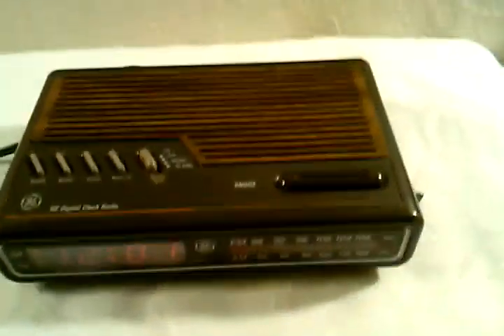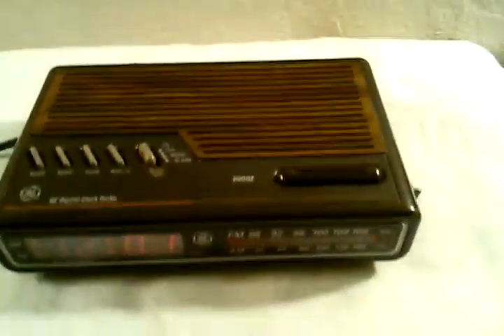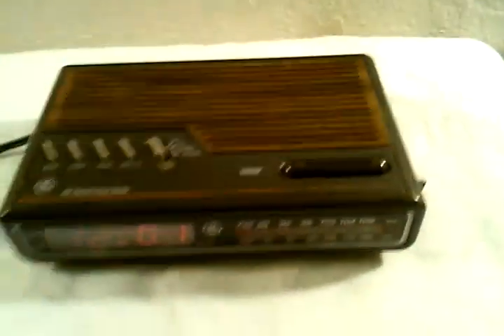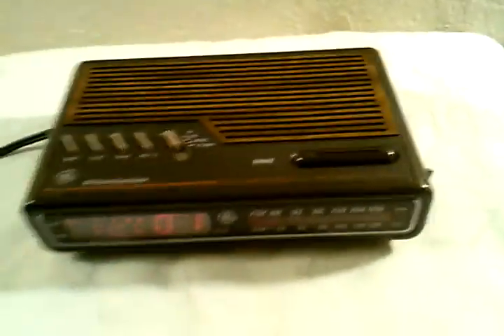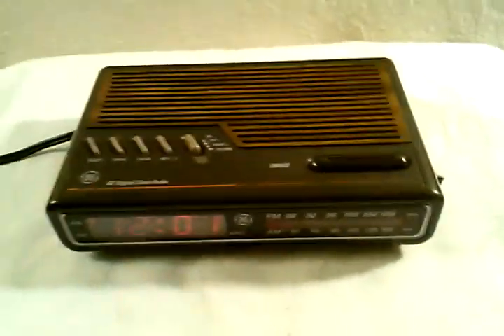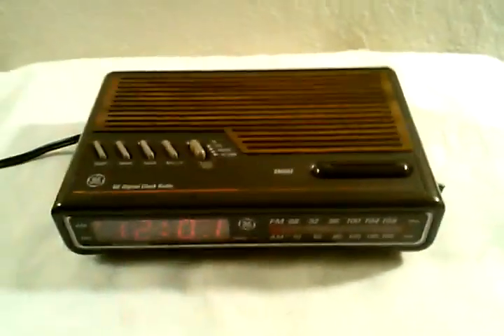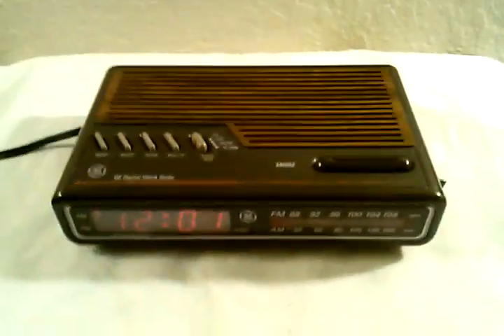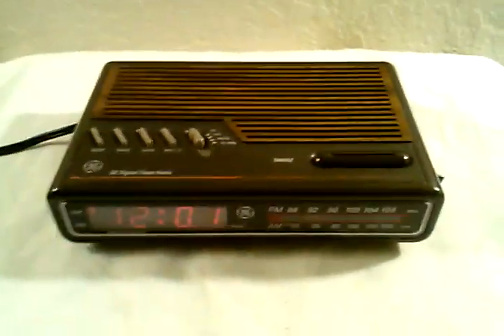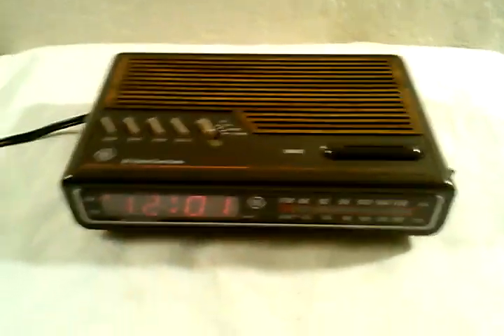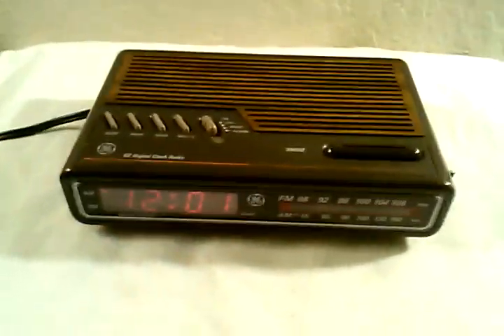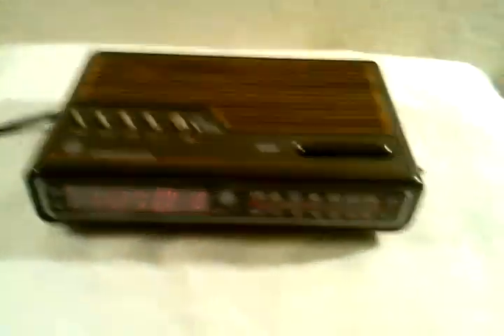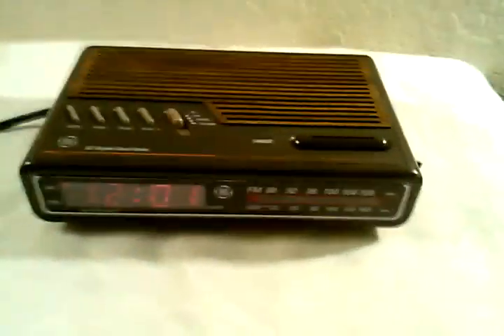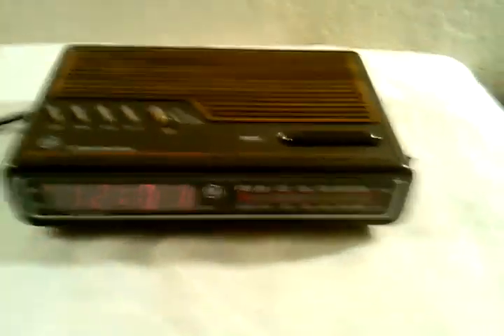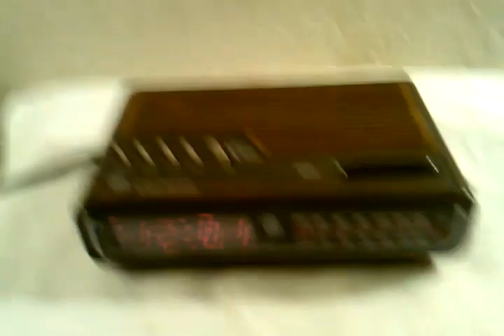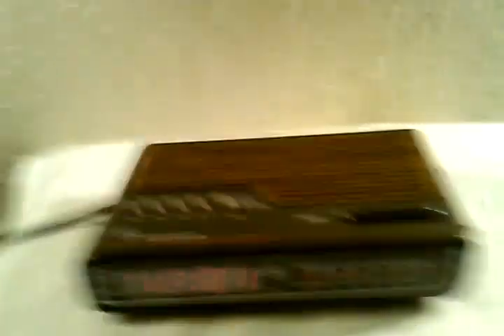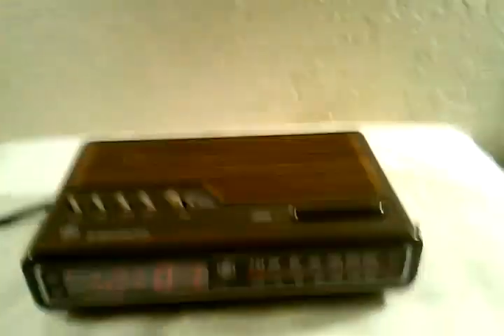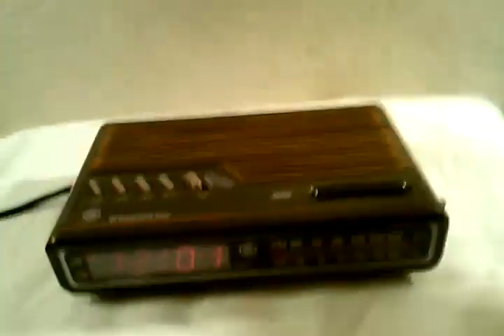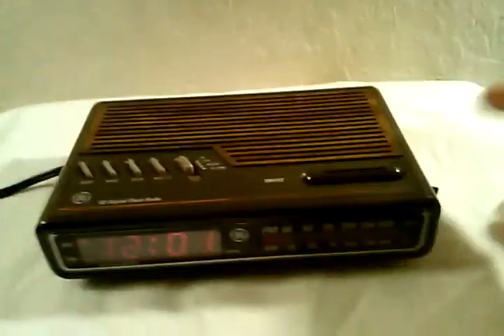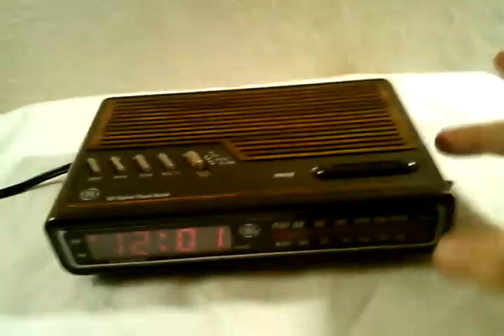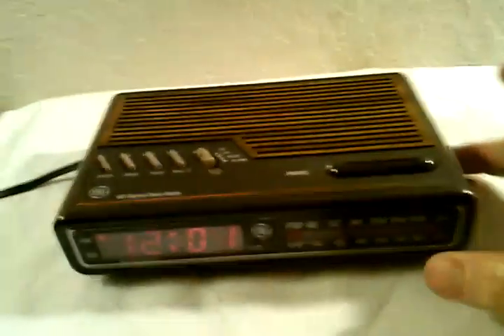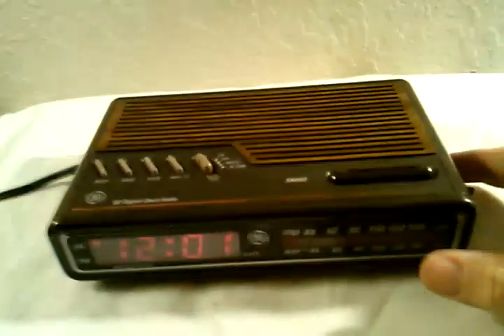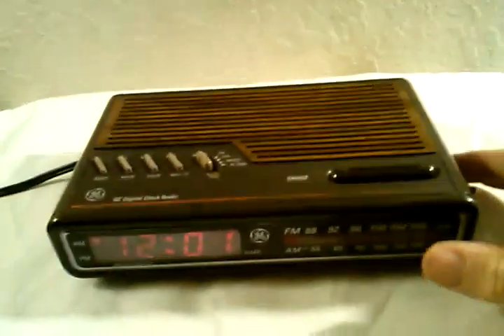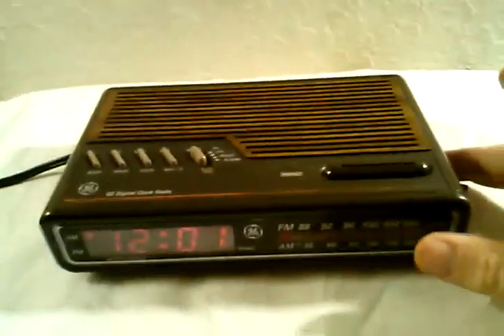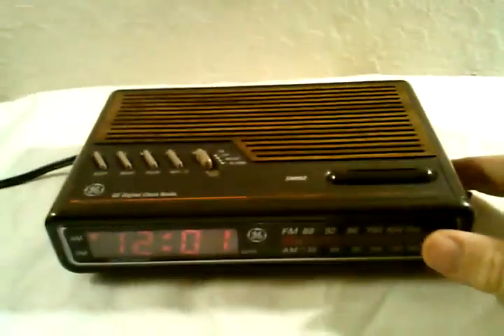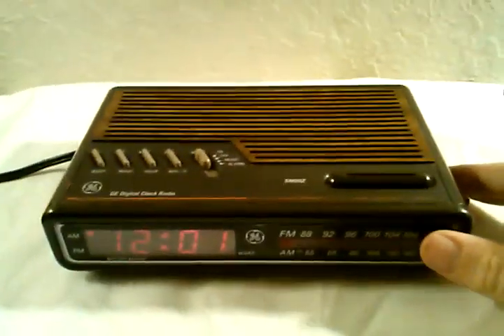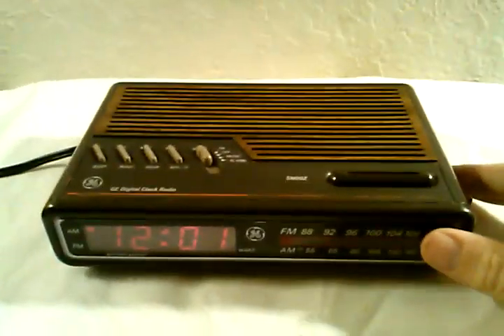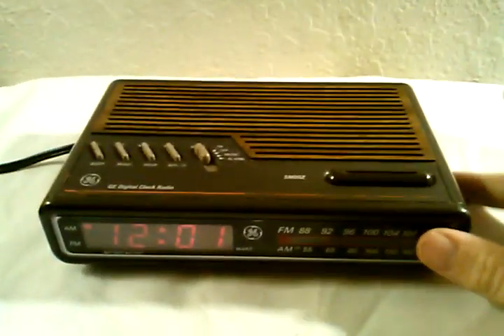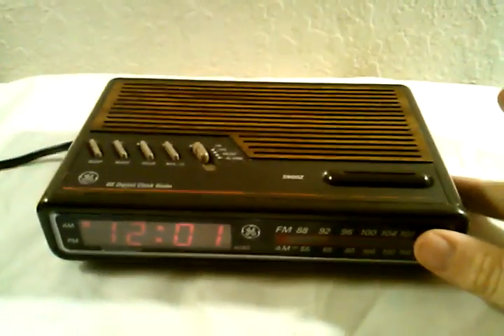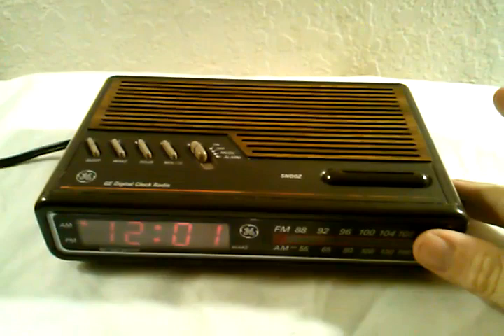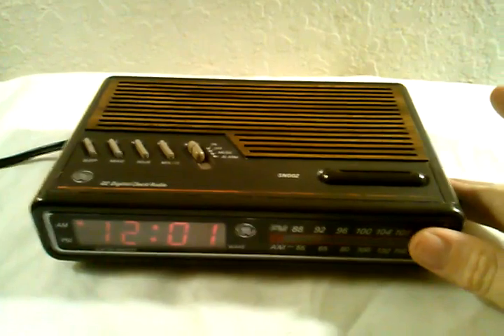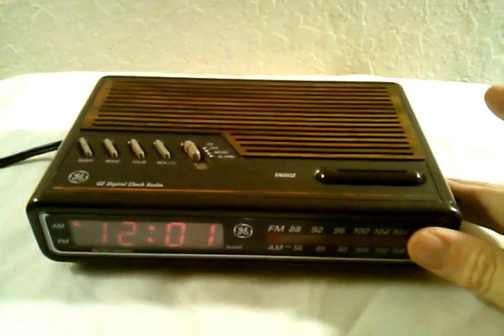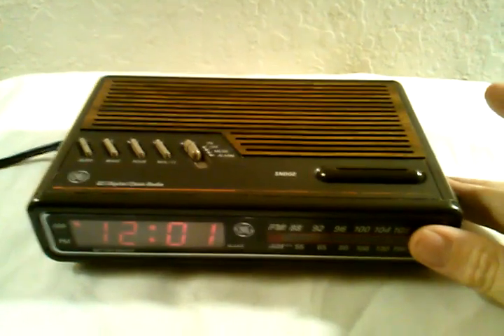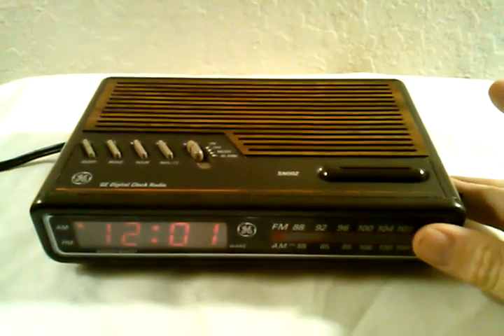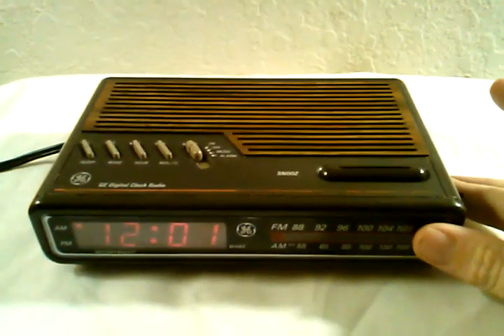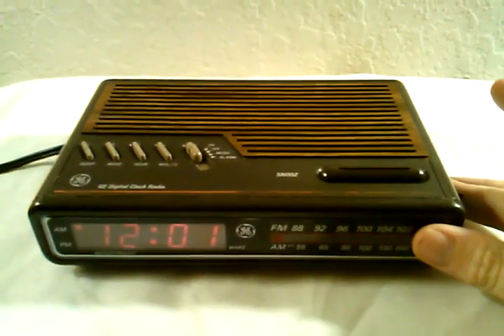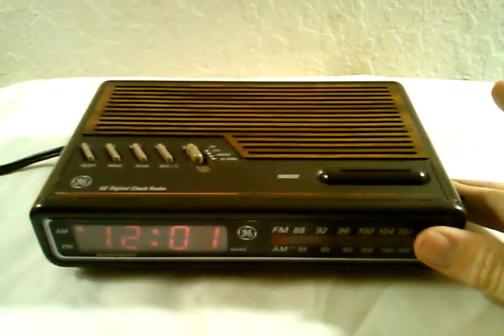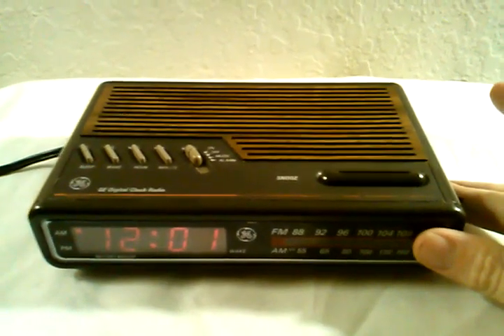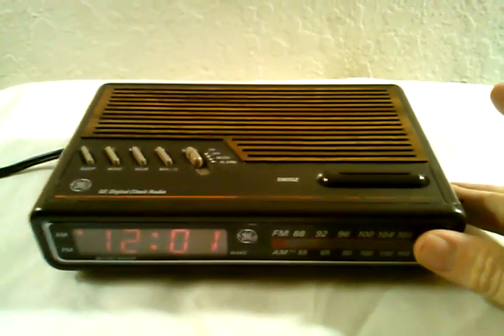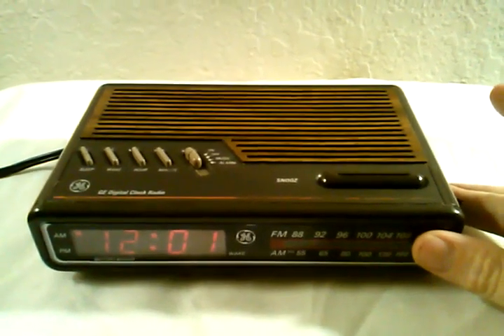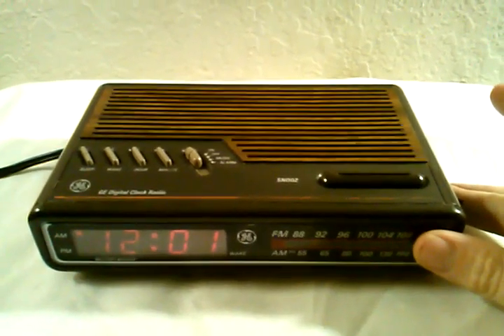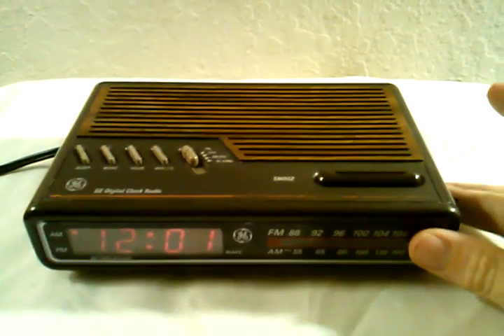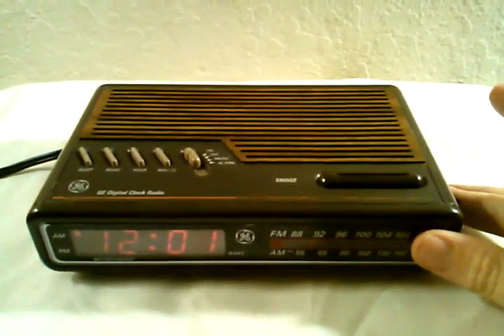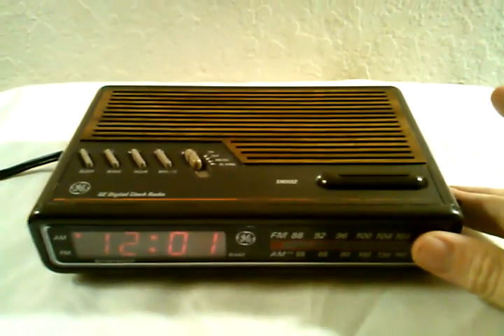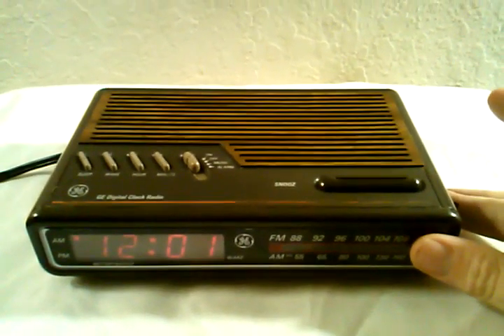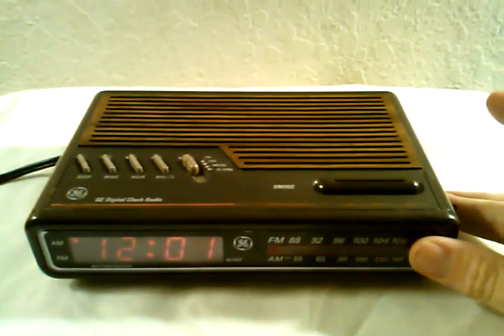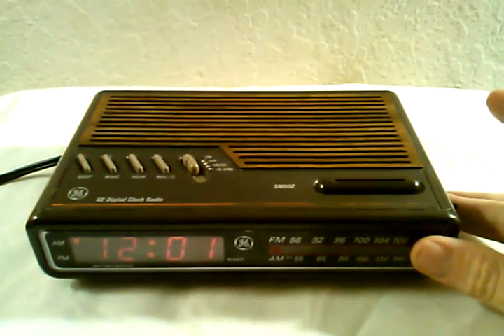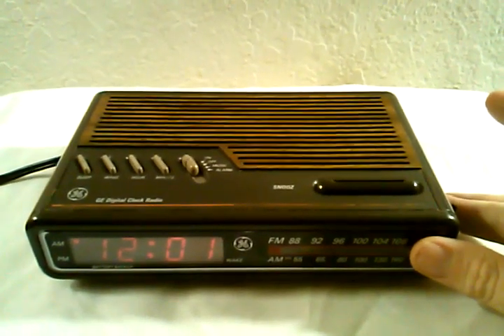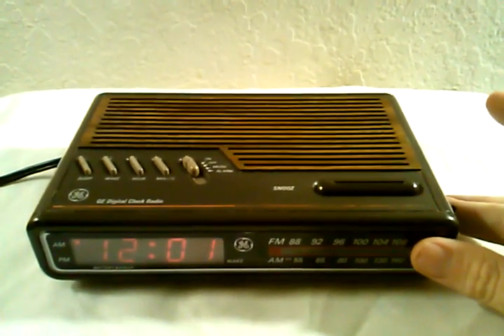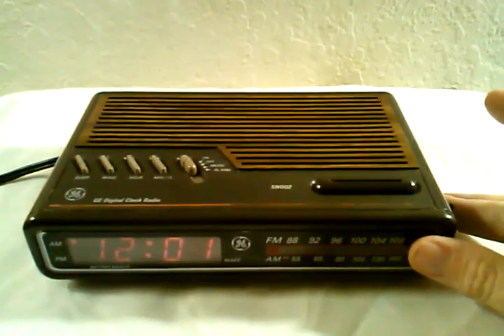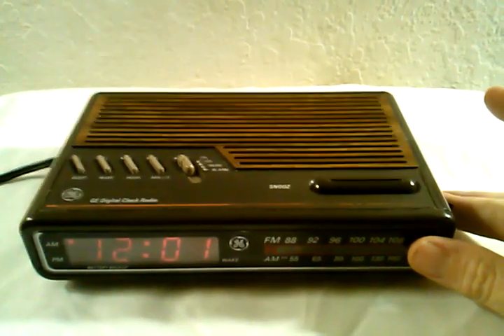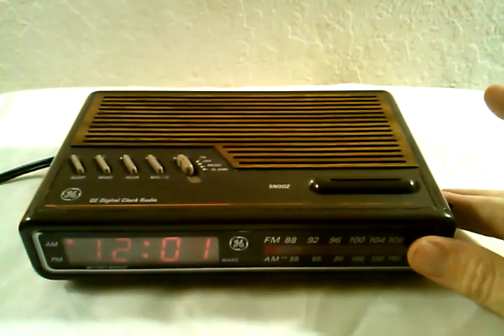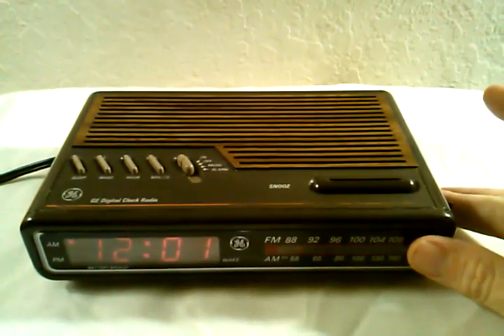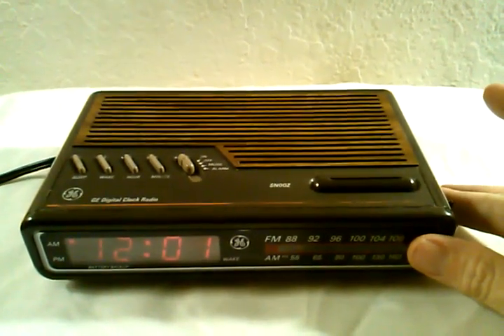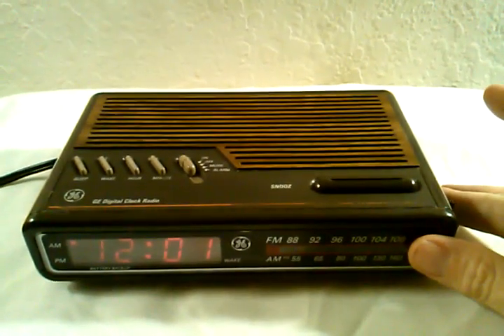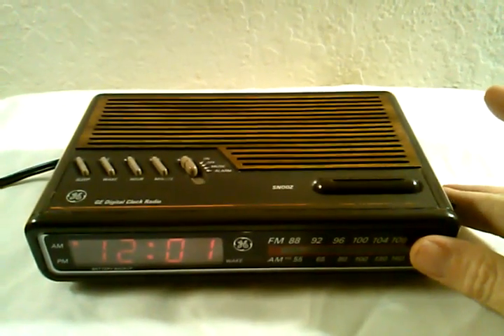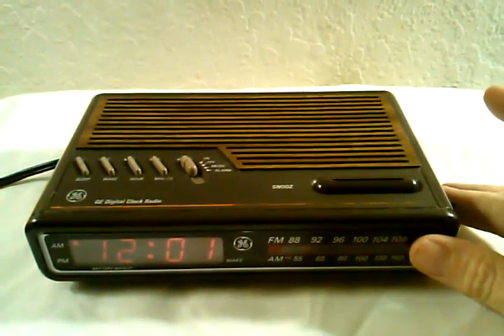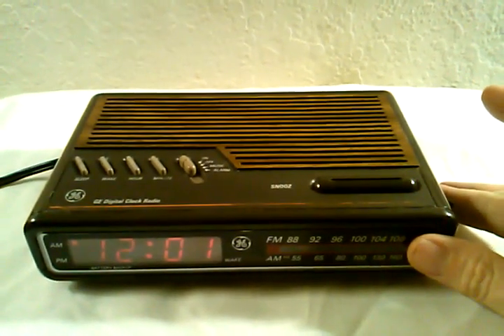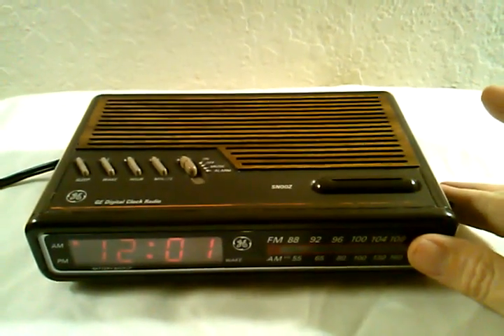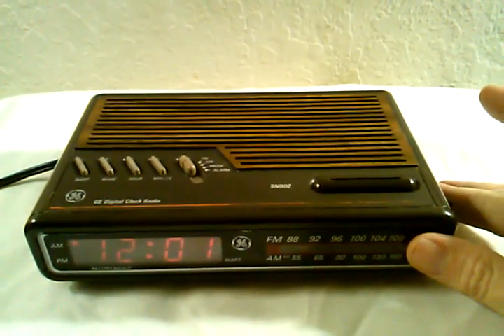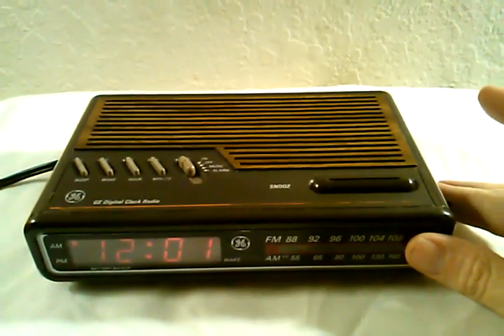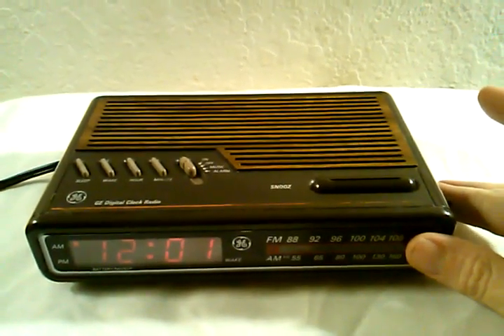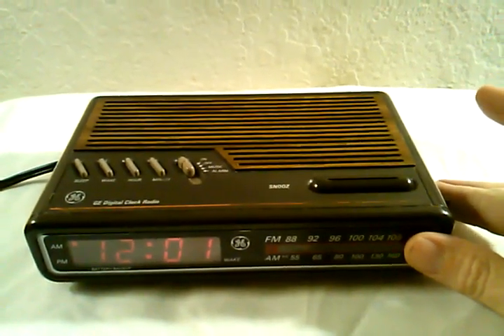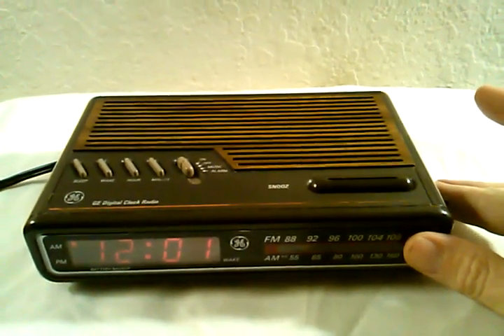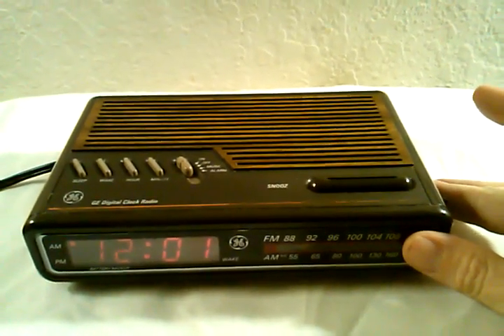If you'd want to change the radio station, the tuning knob works just fine too.